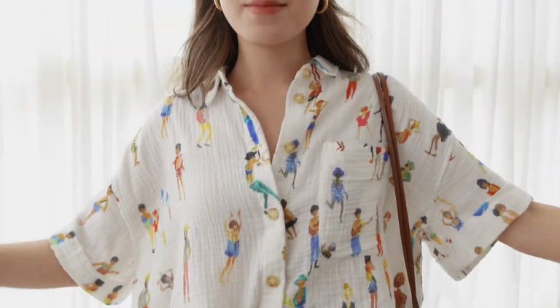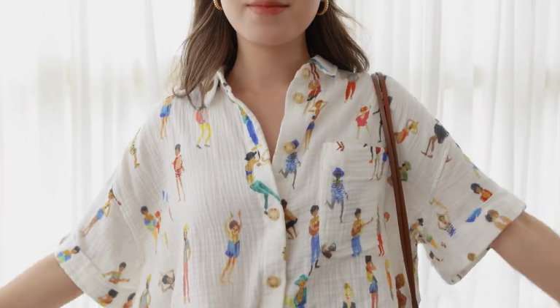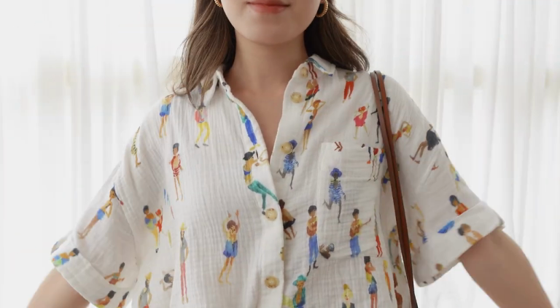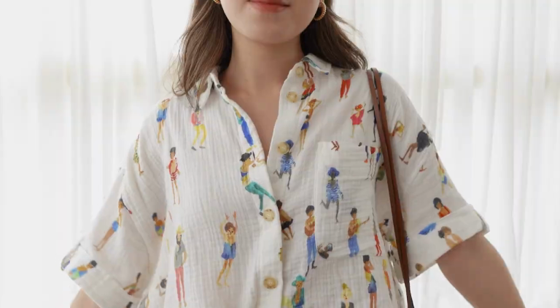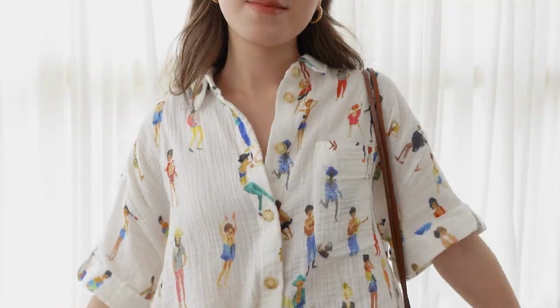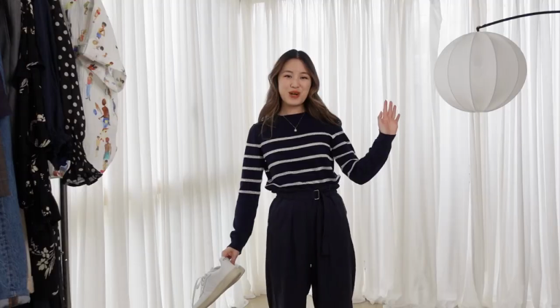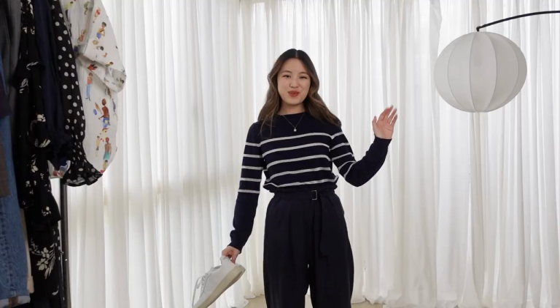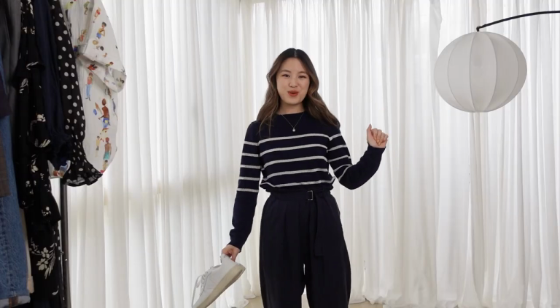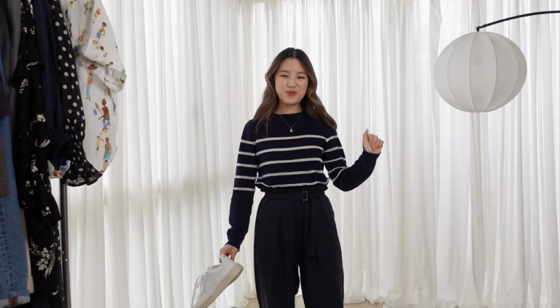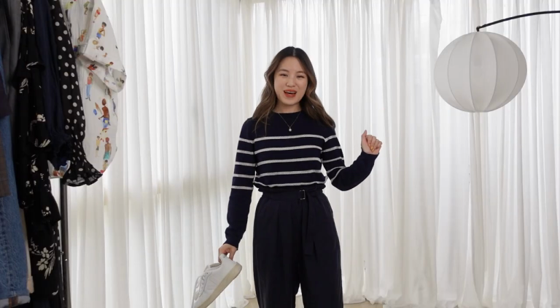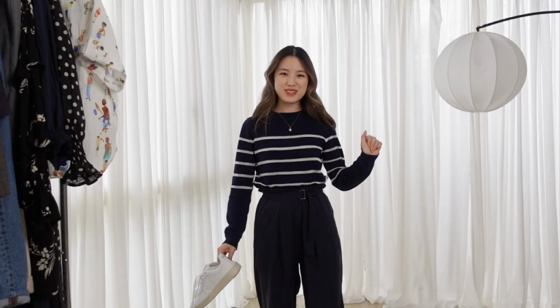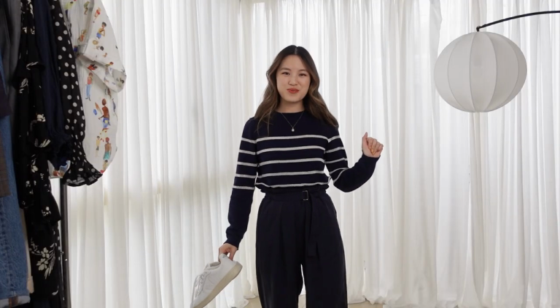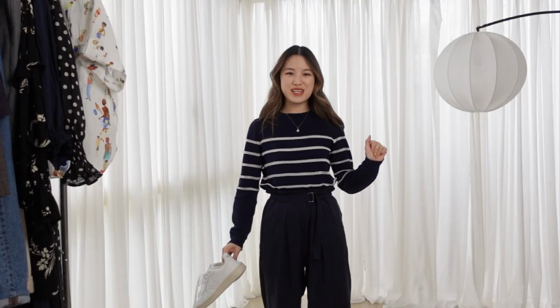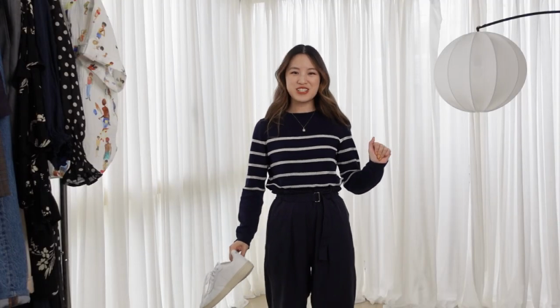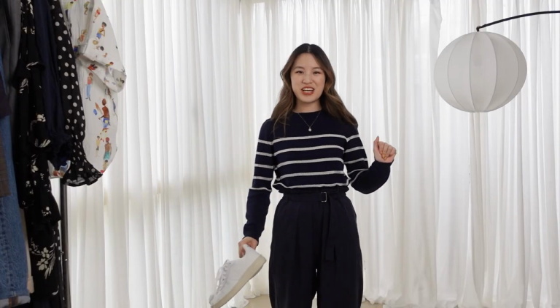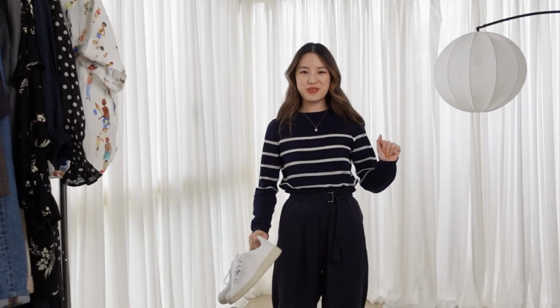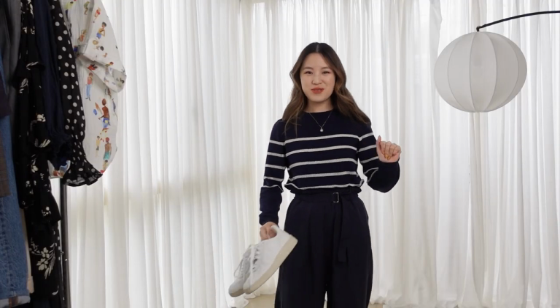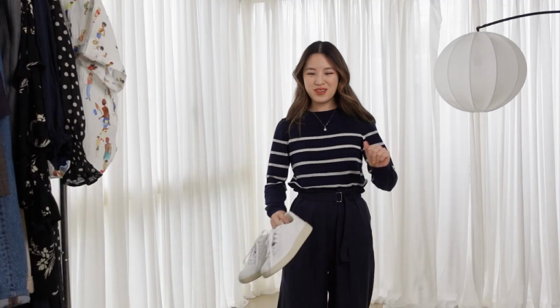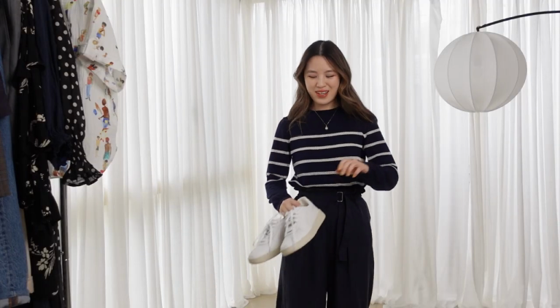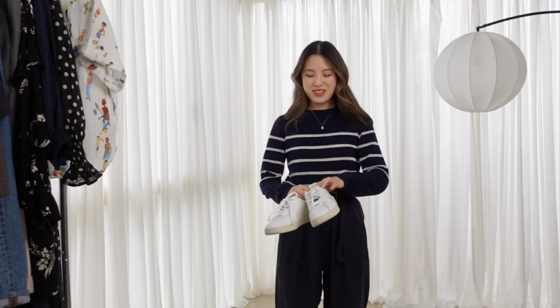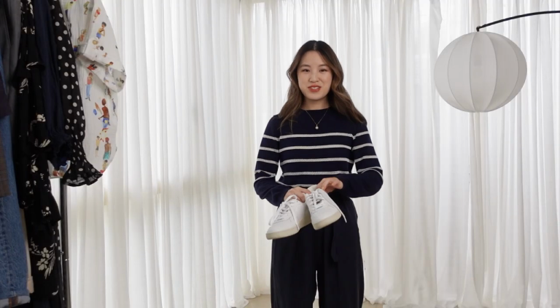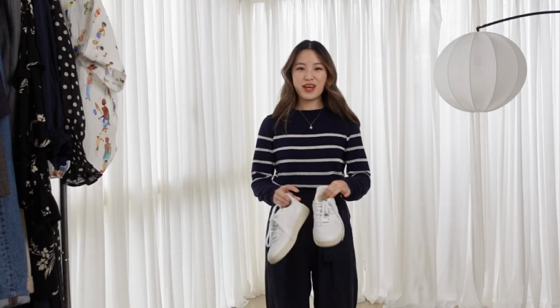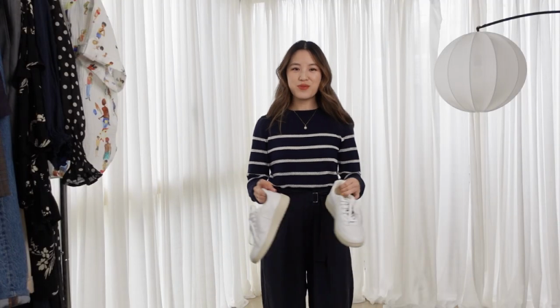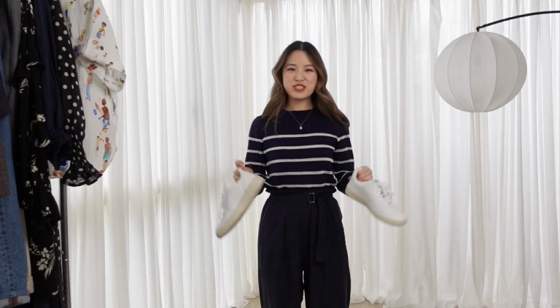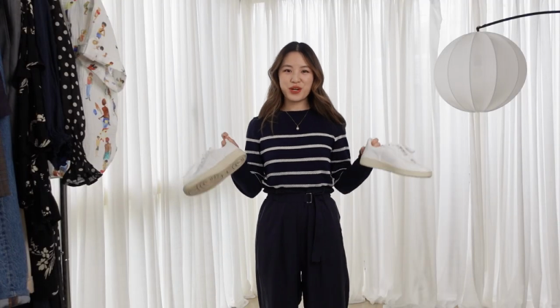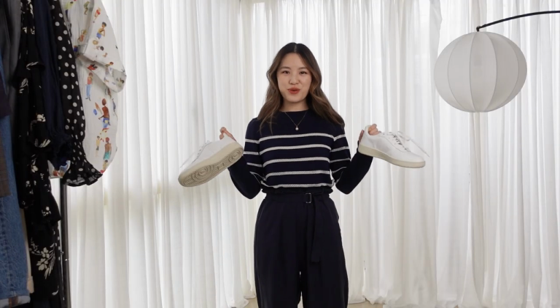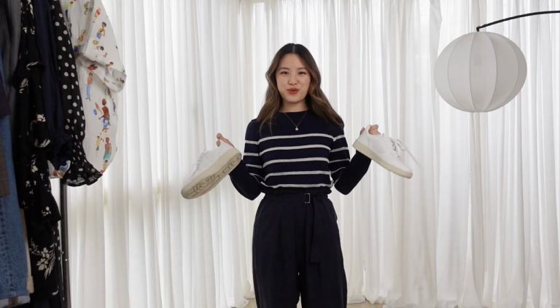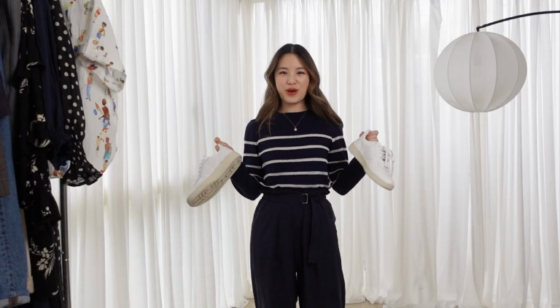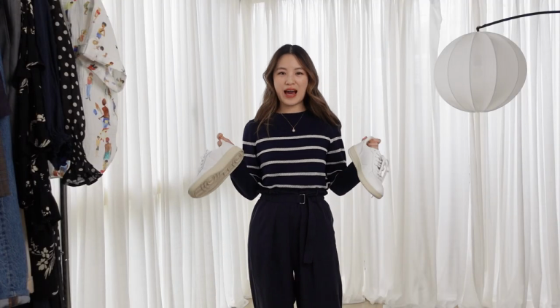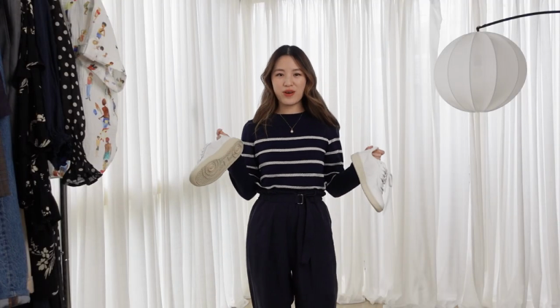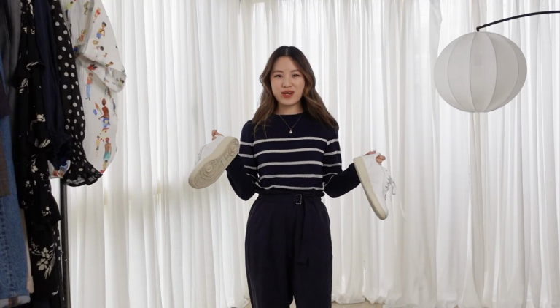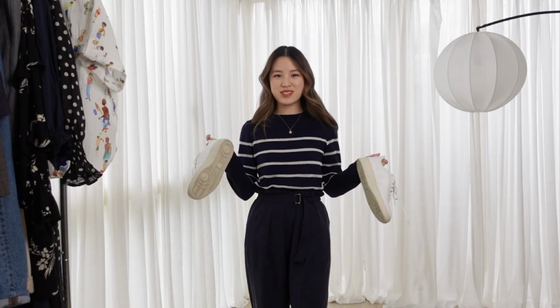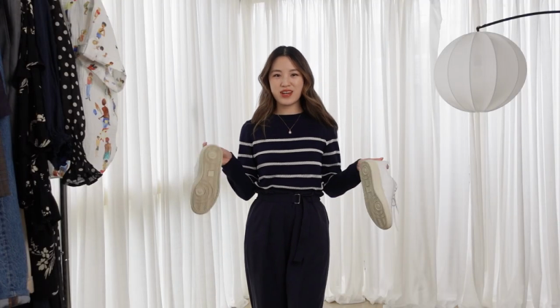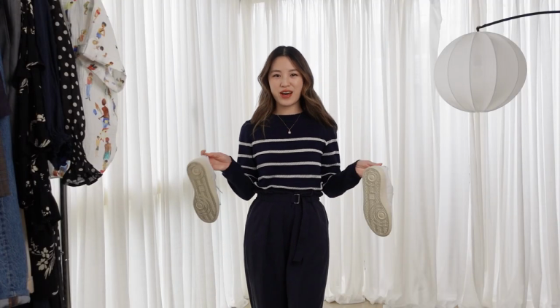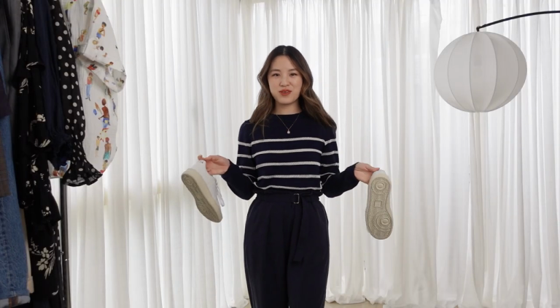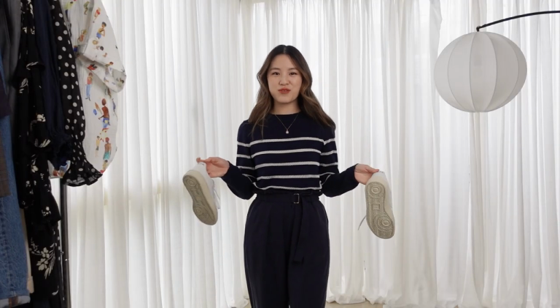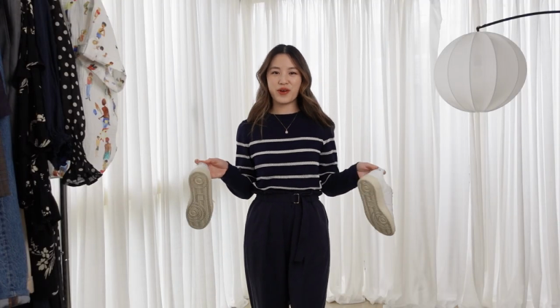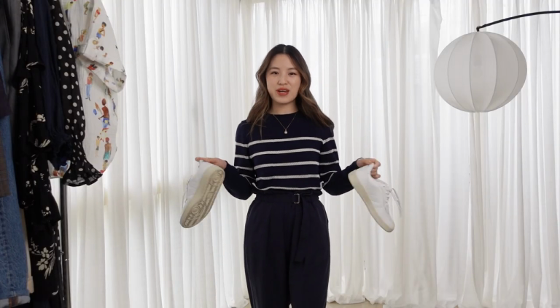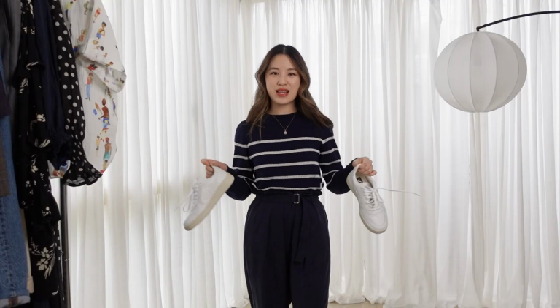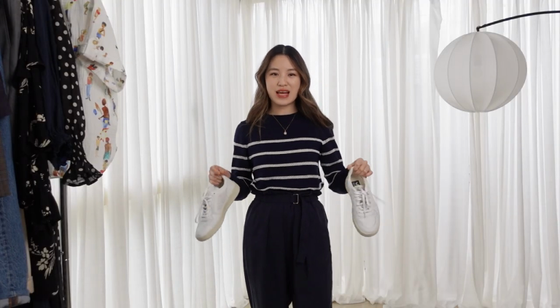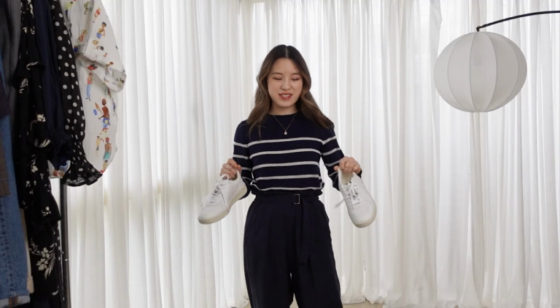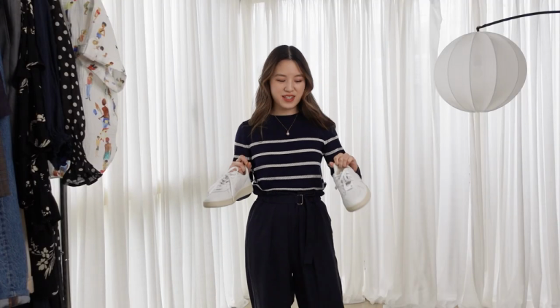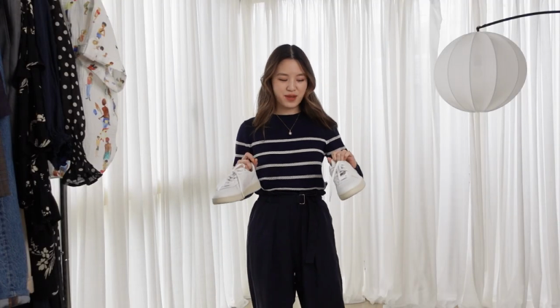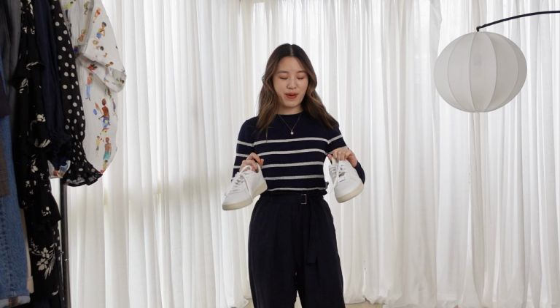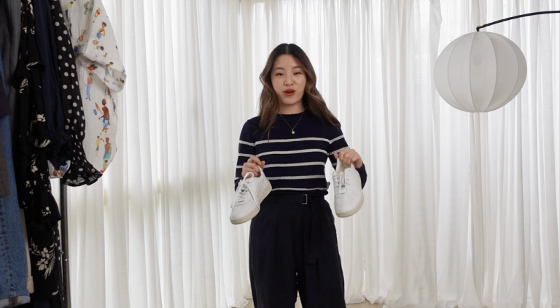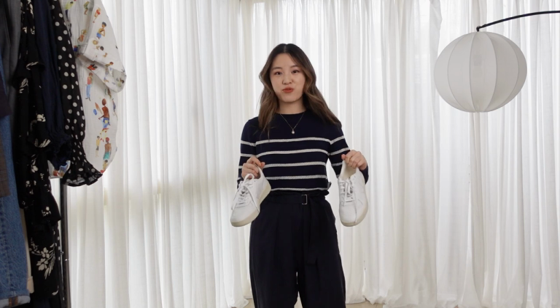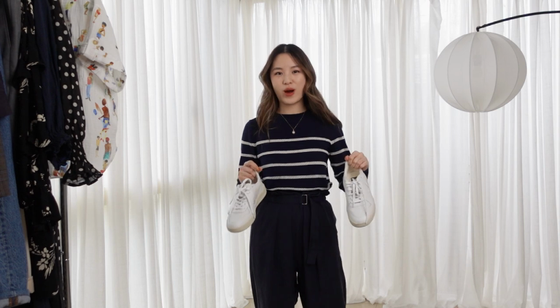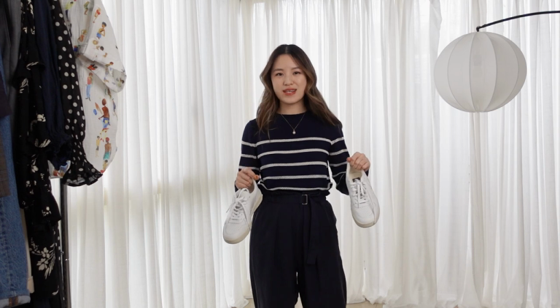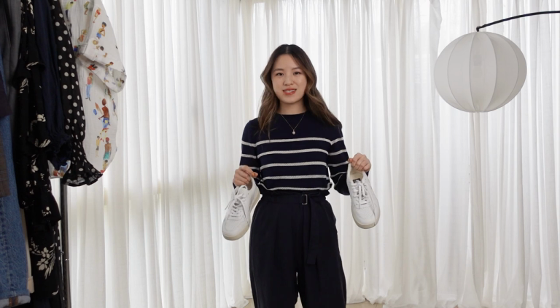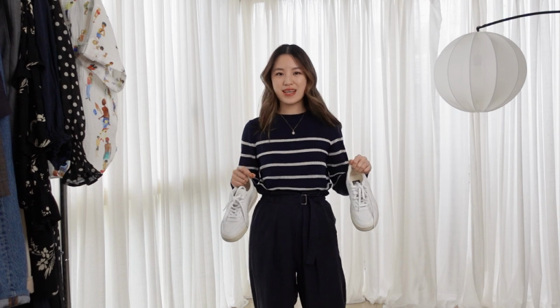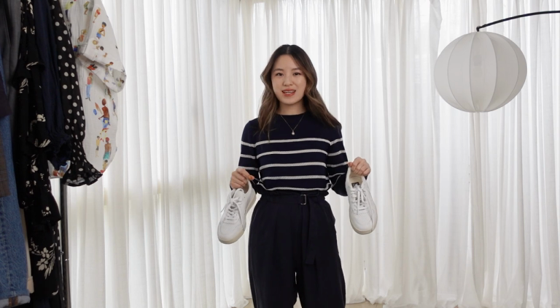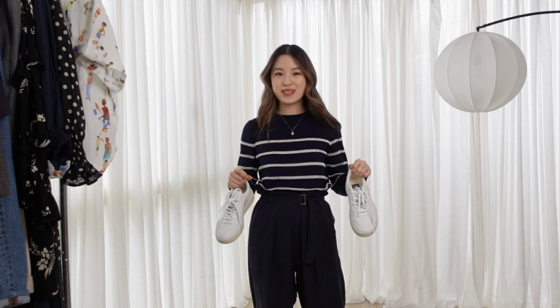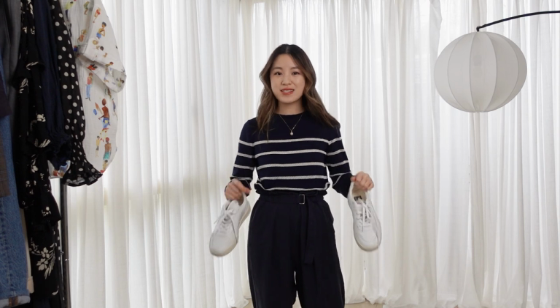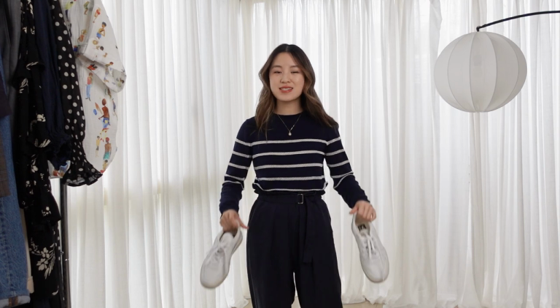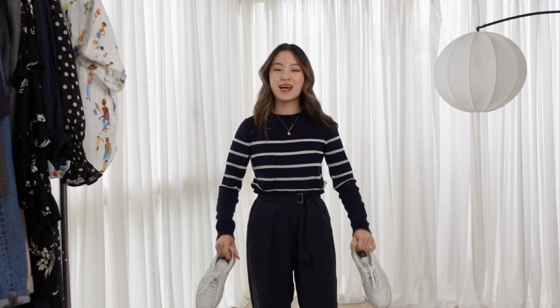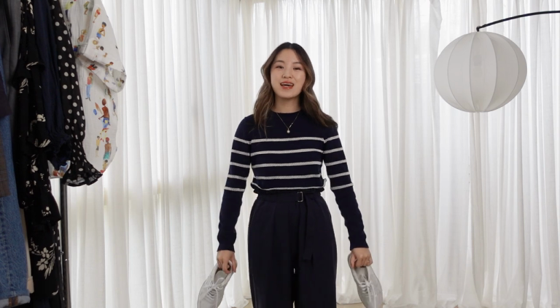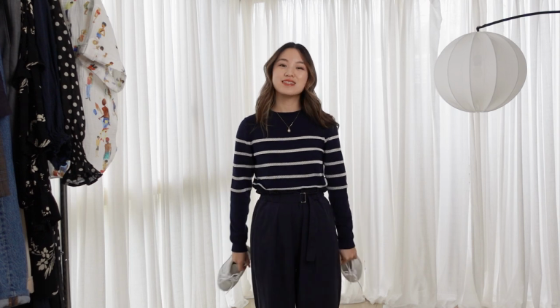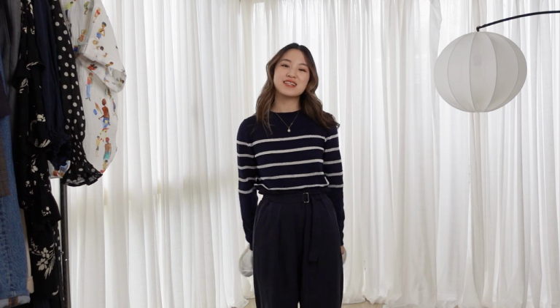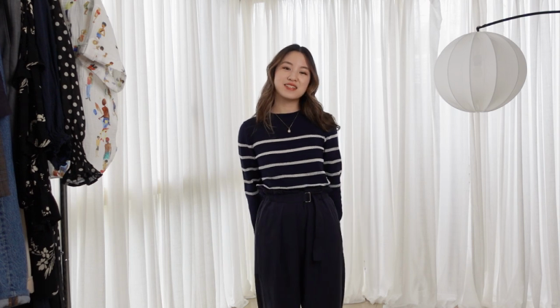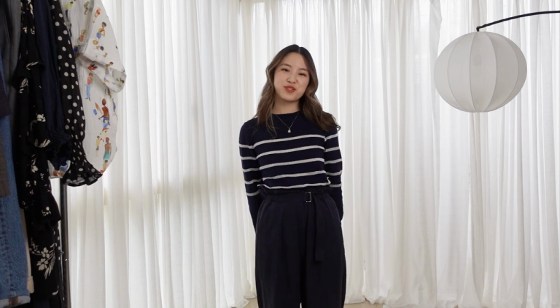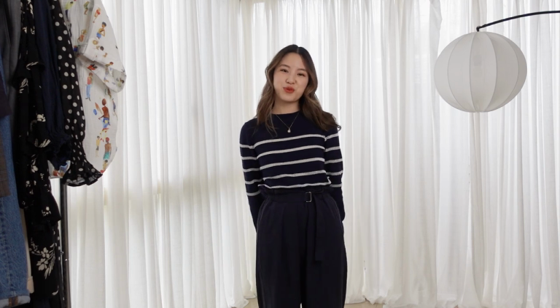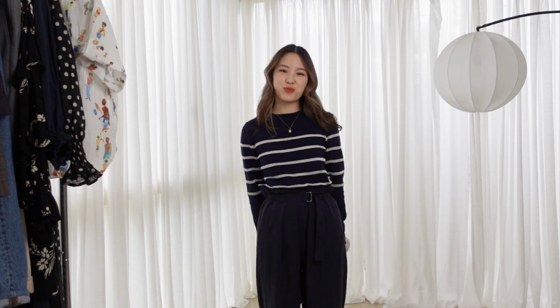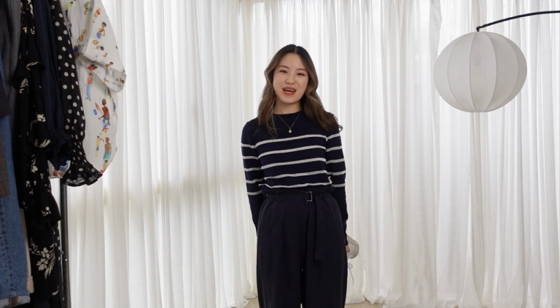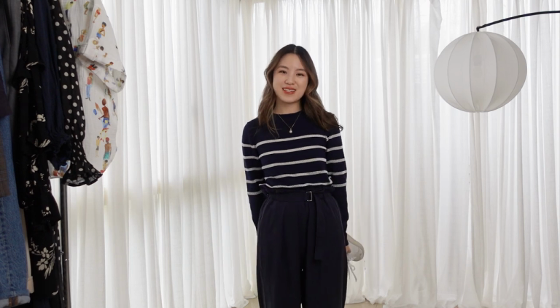Hello everyone! Welcome back to my channel. Today I want to show you how I style the very classic pair of white sneakers in 10 different ways.